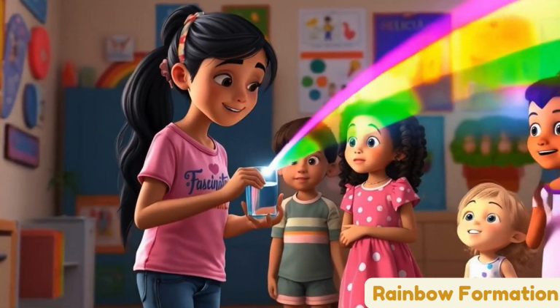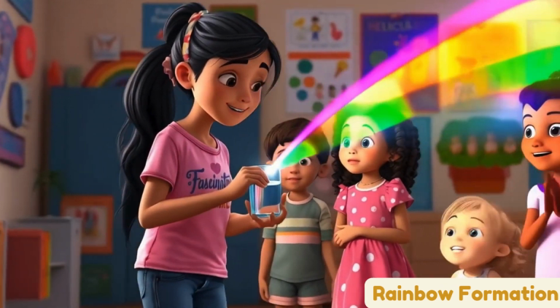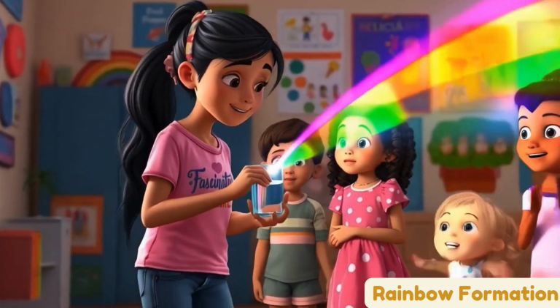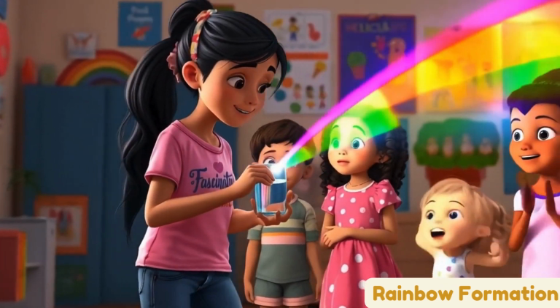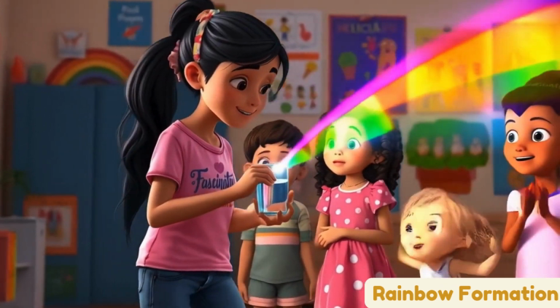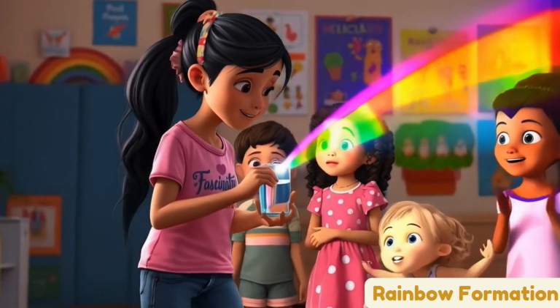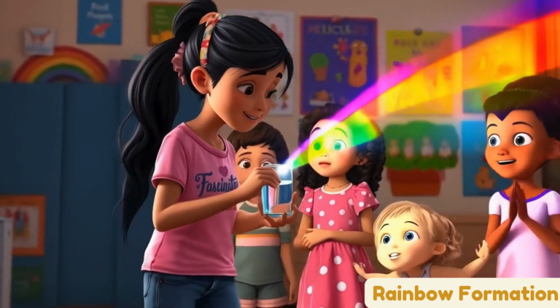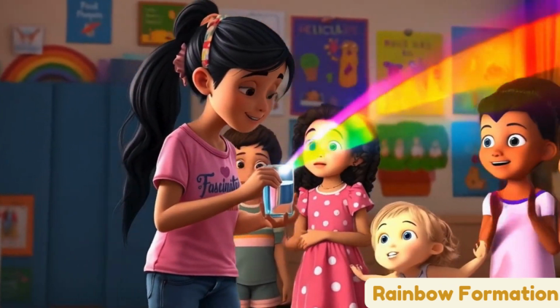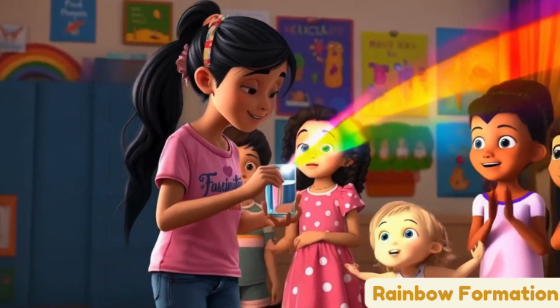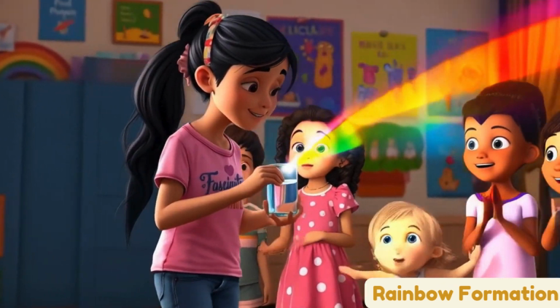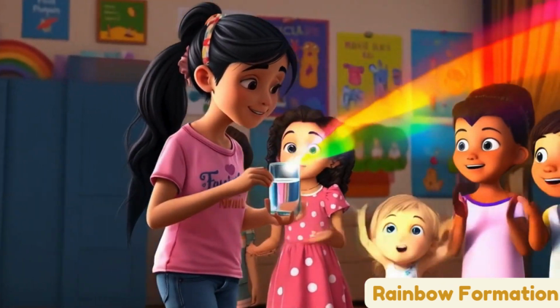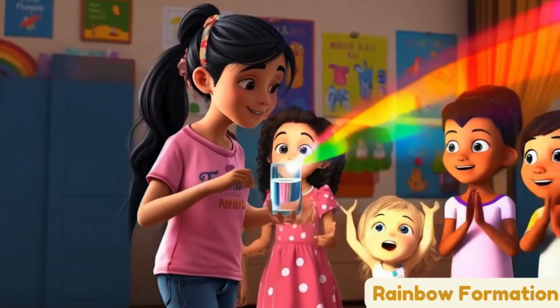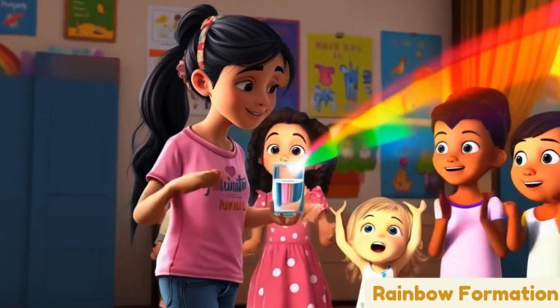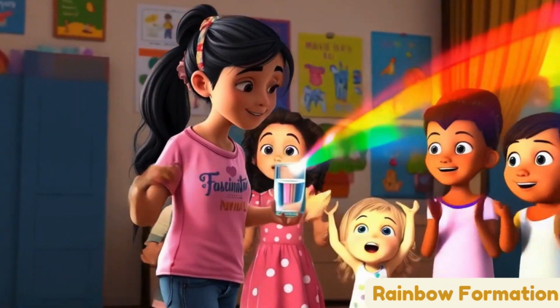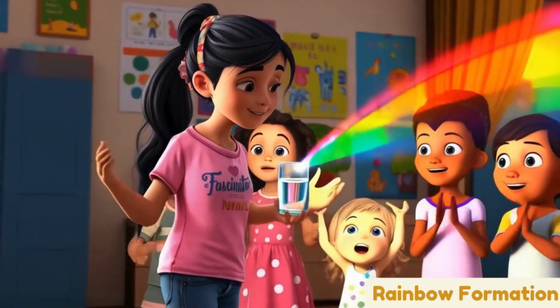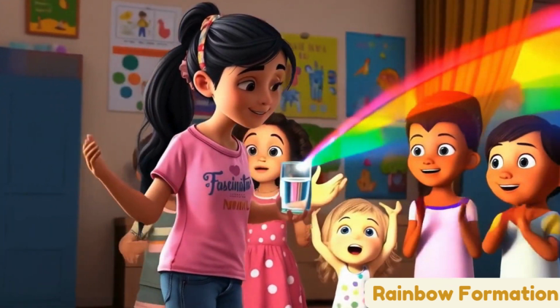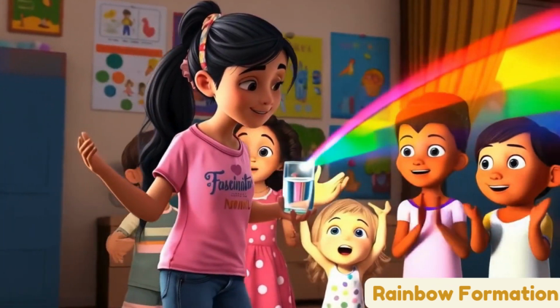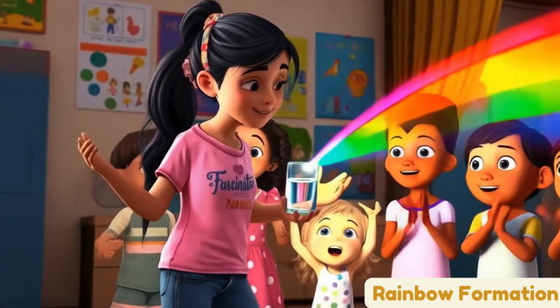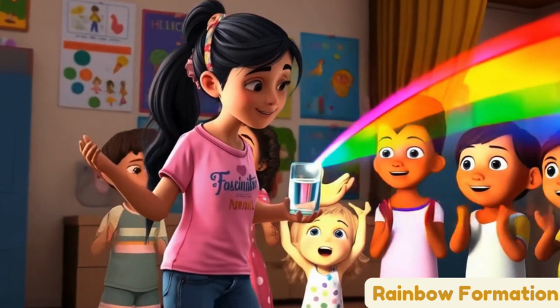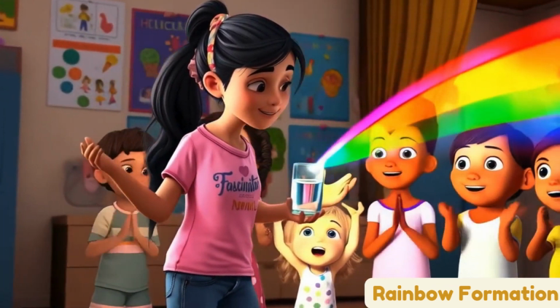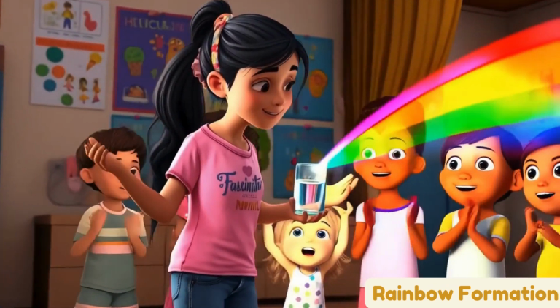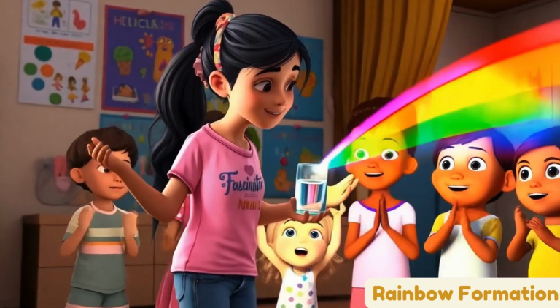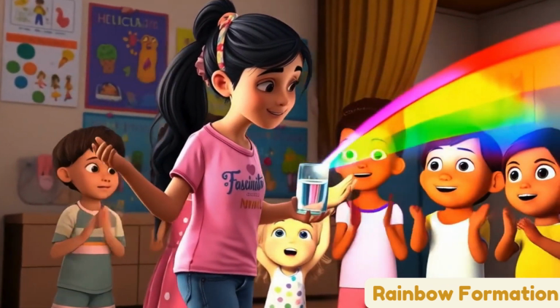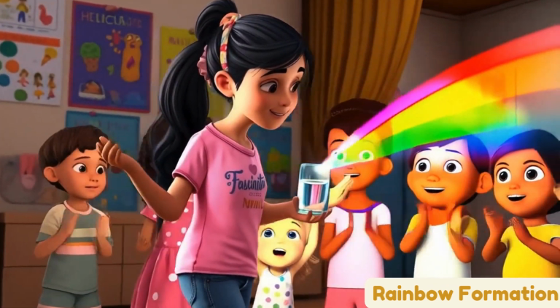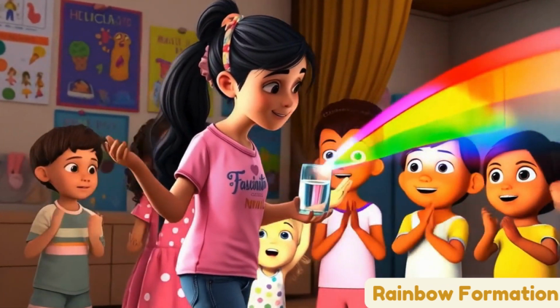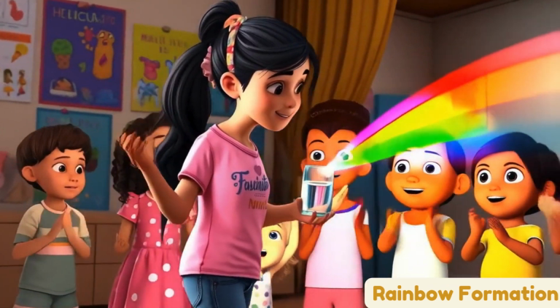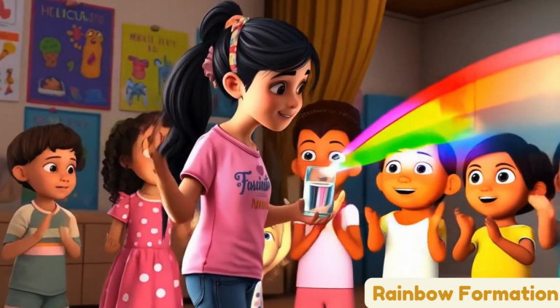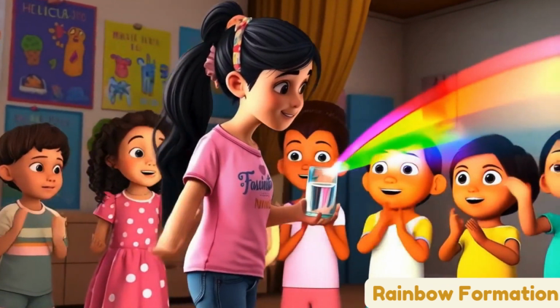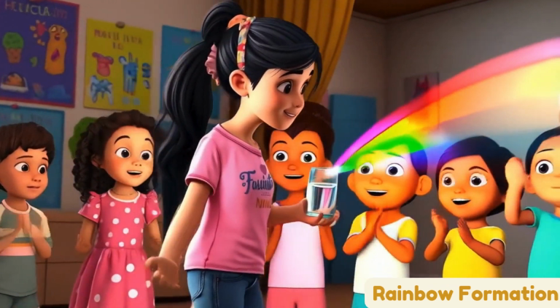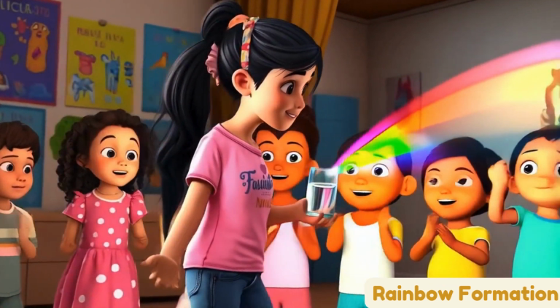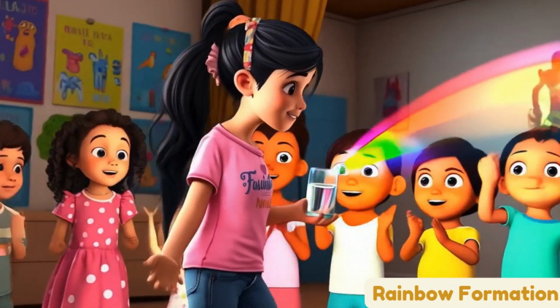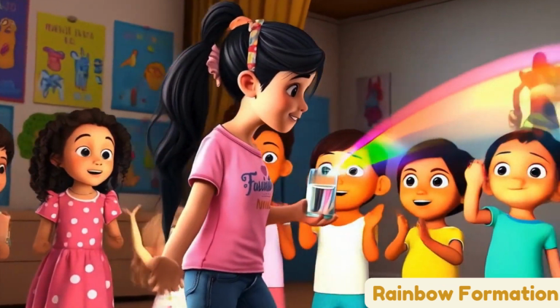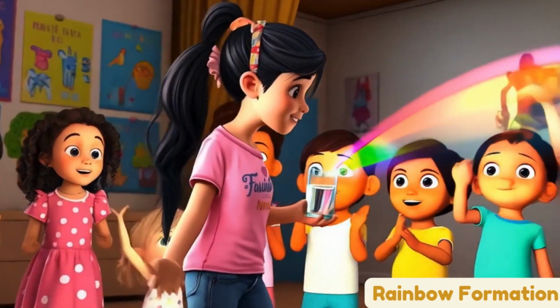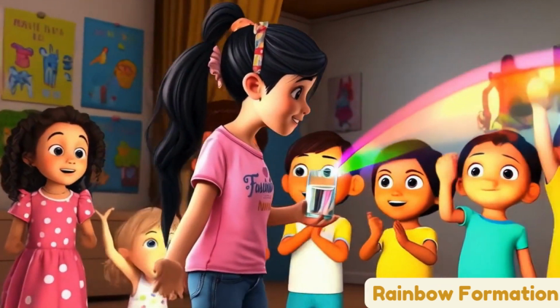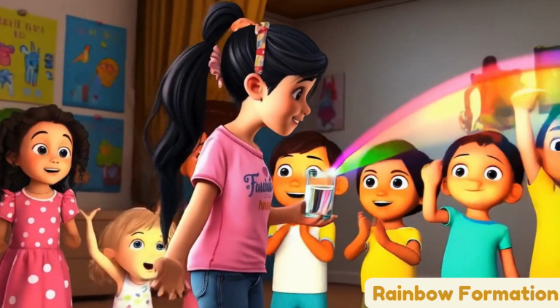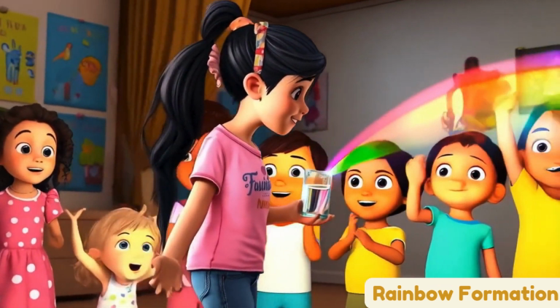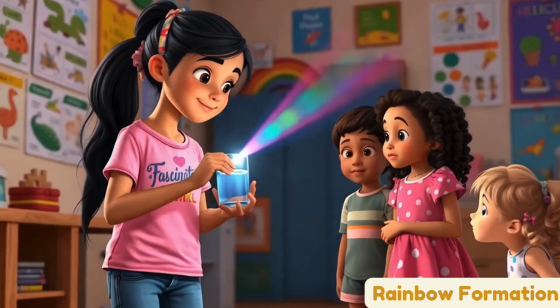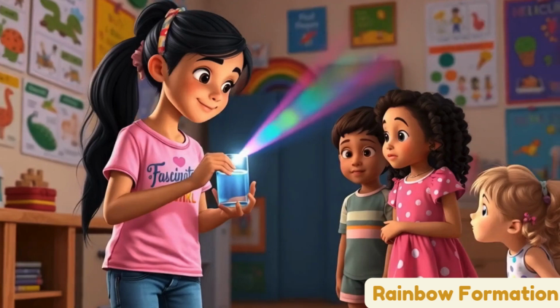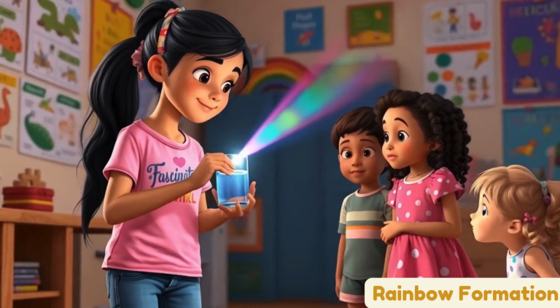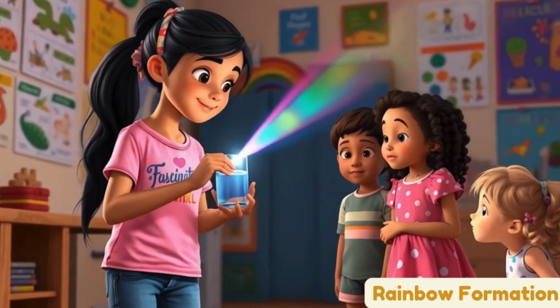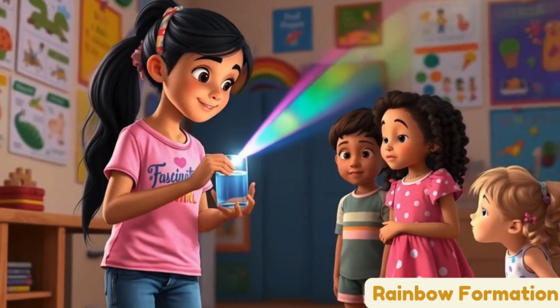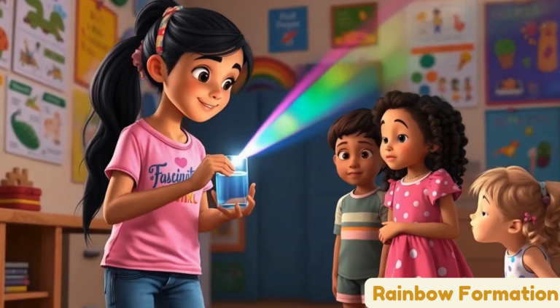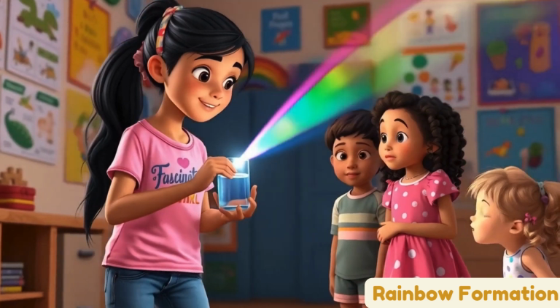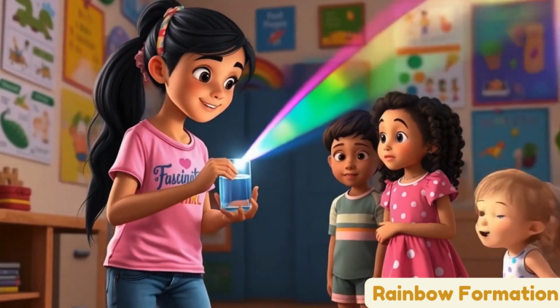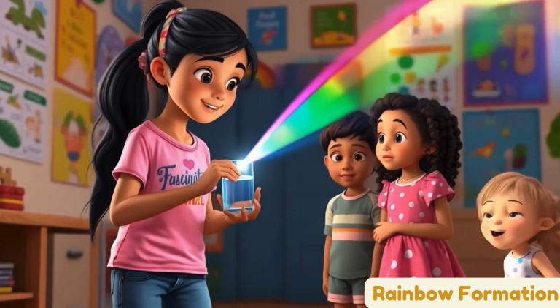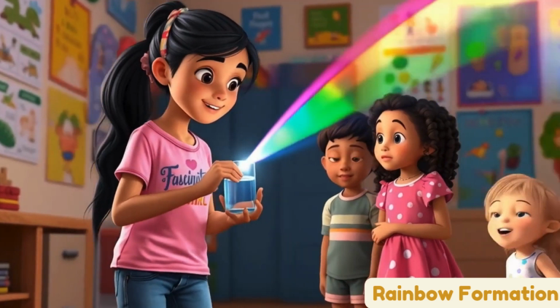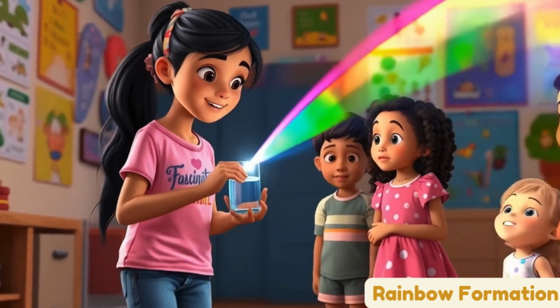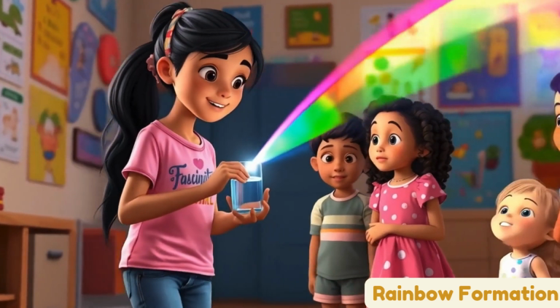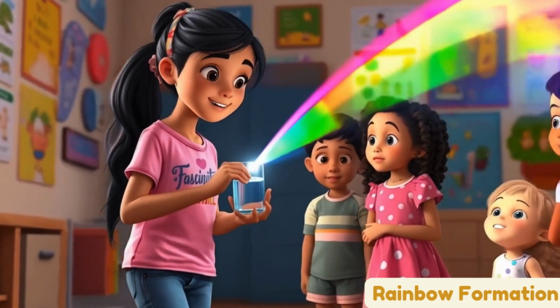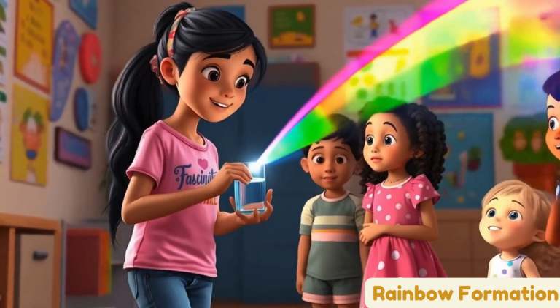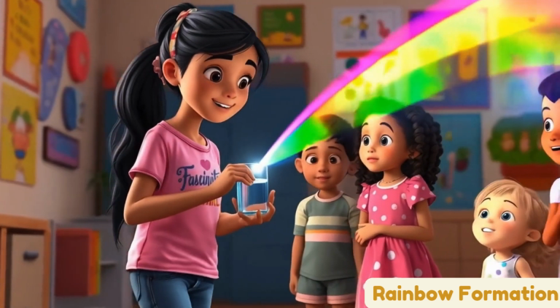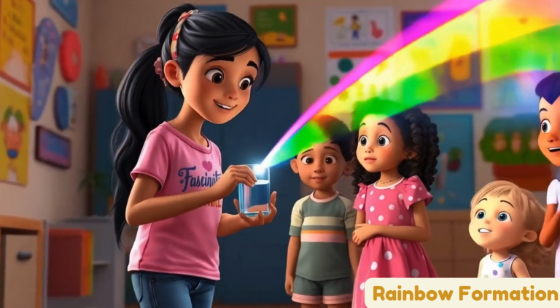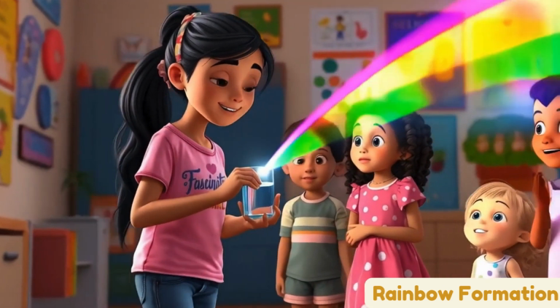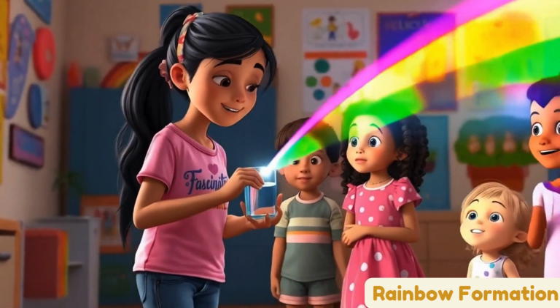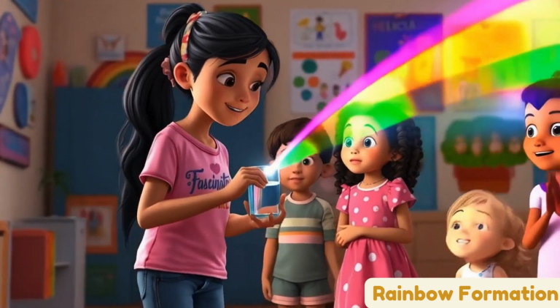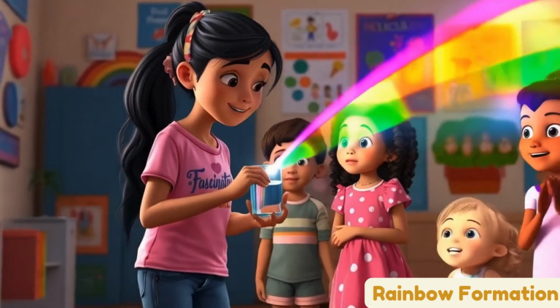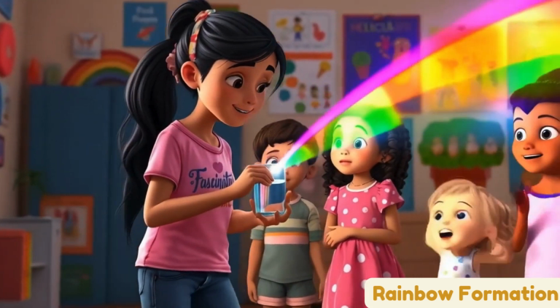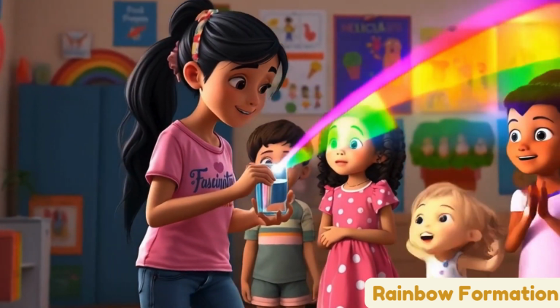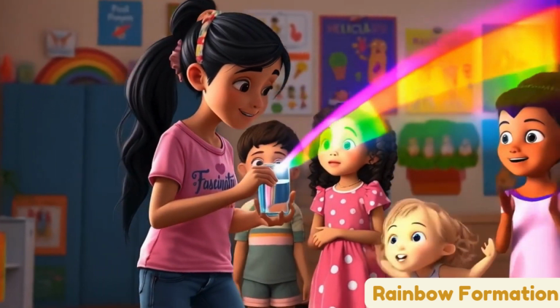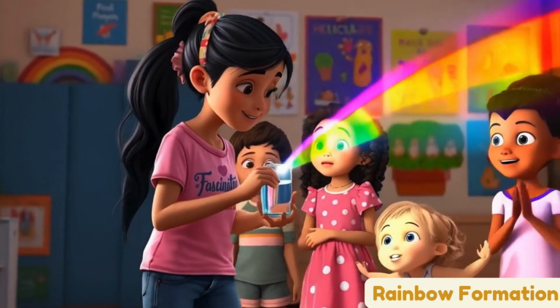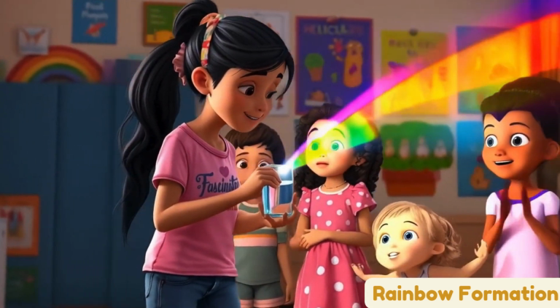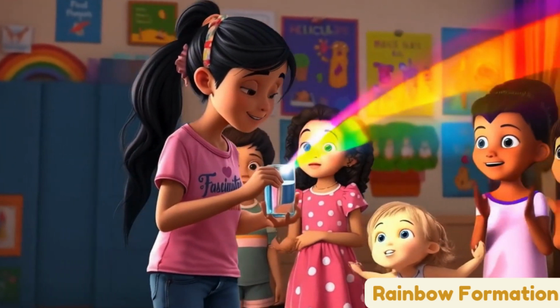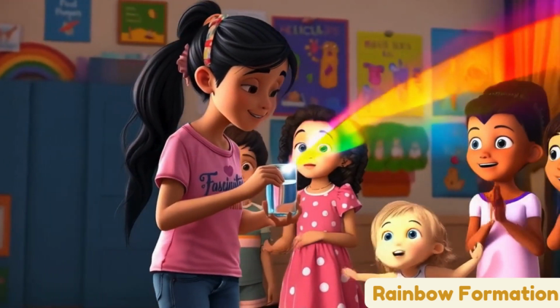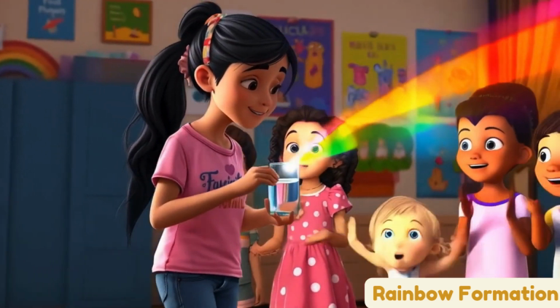And when the light turns, it makes pretty colors — red, orange, yellow, green, blue, and purple.